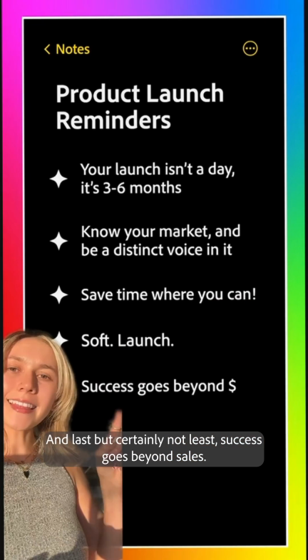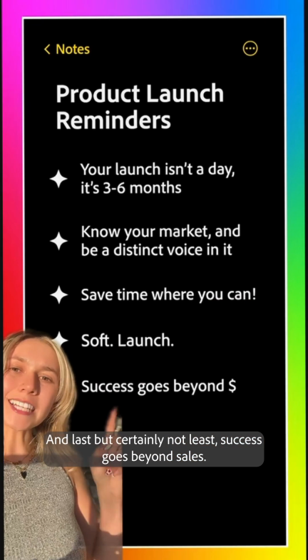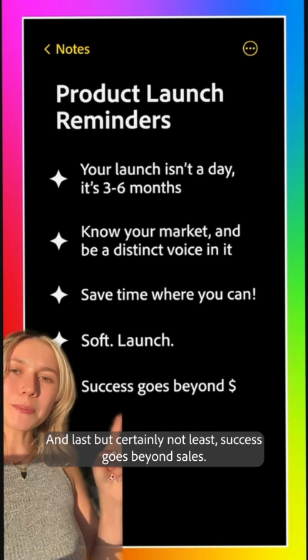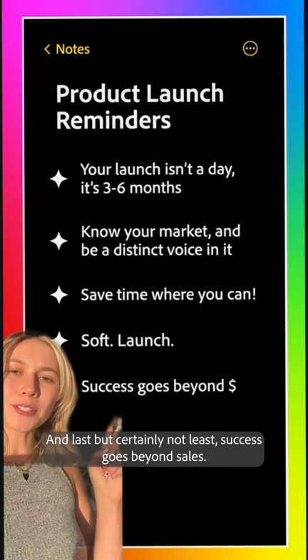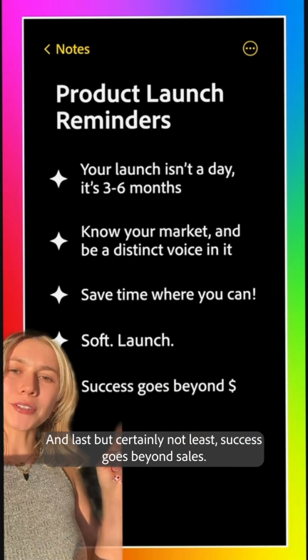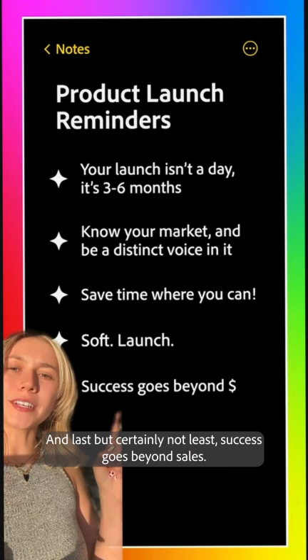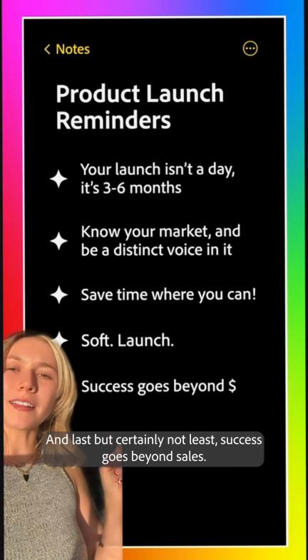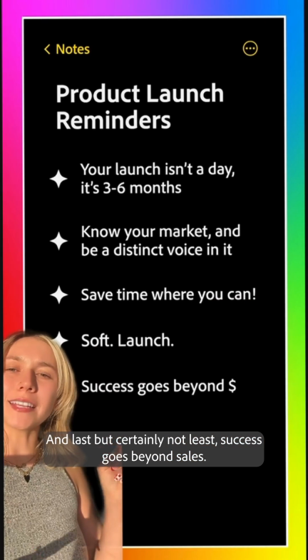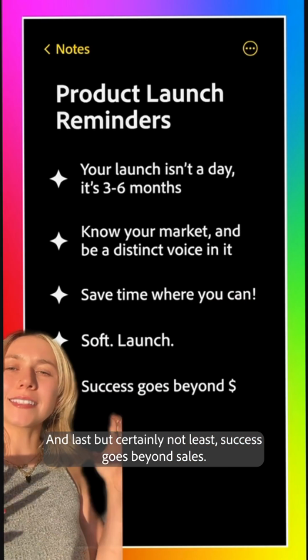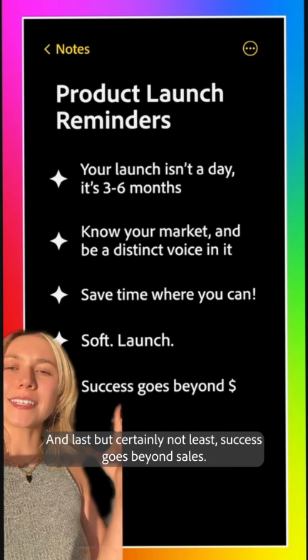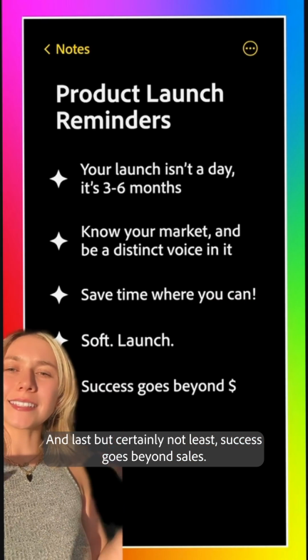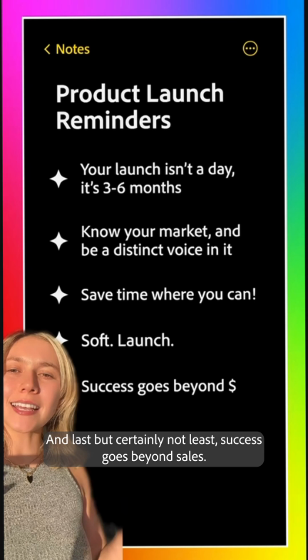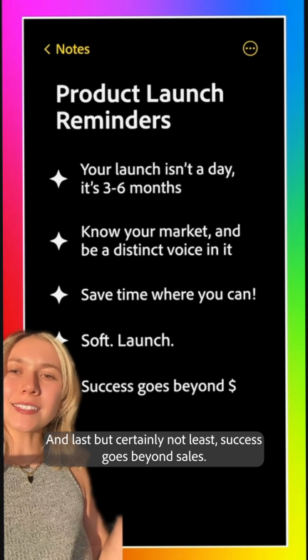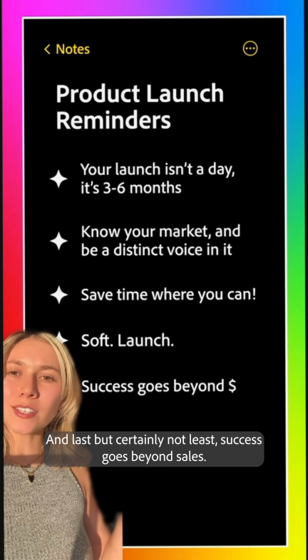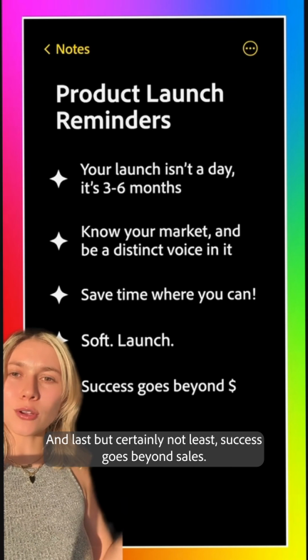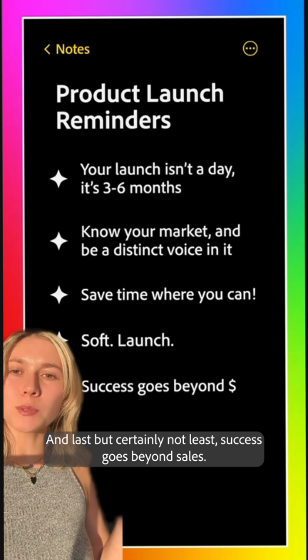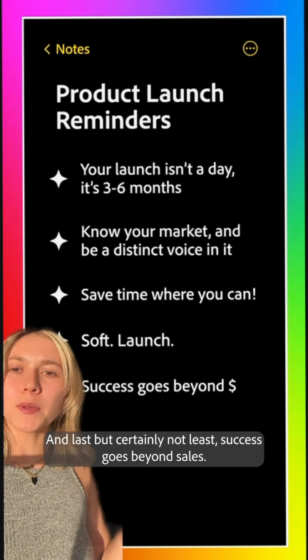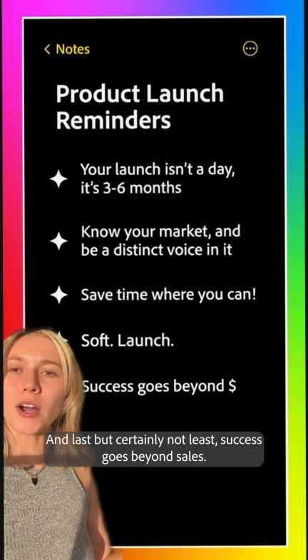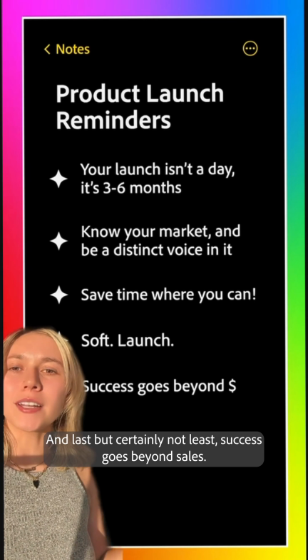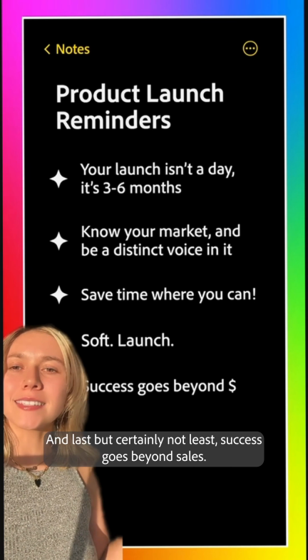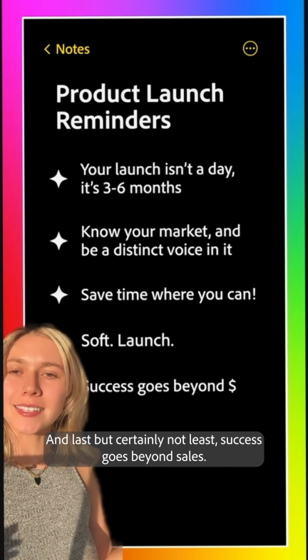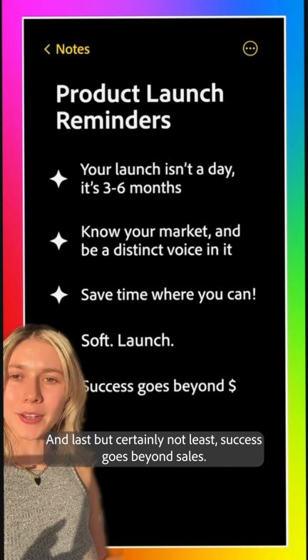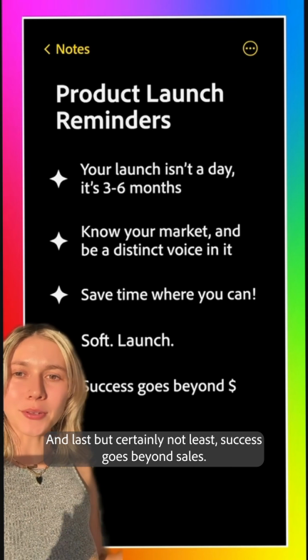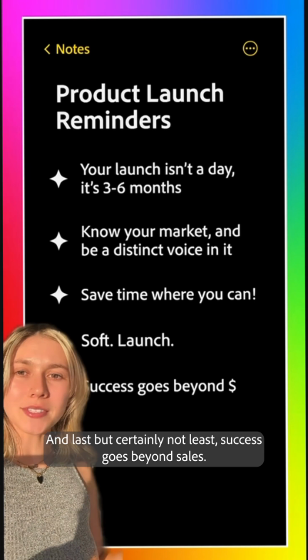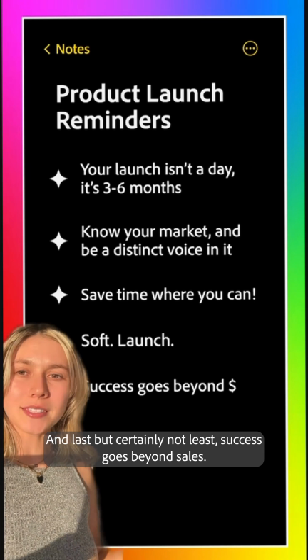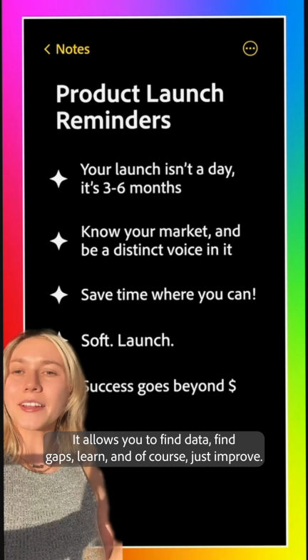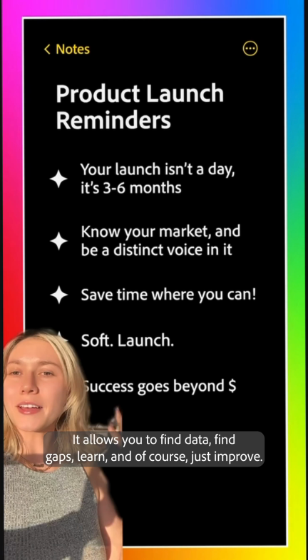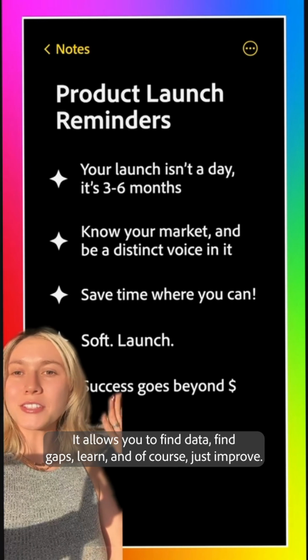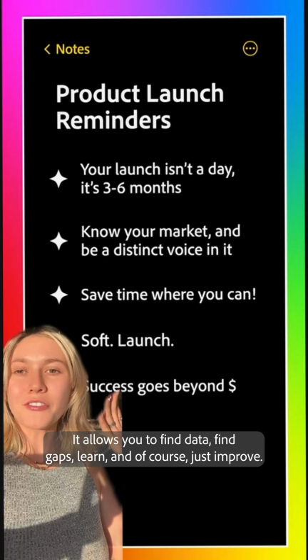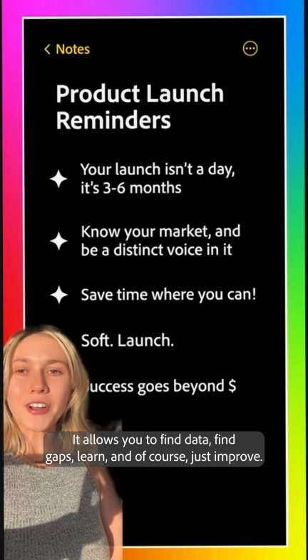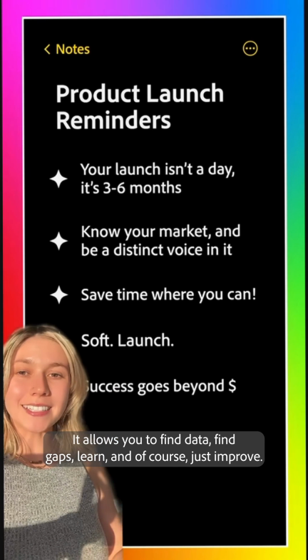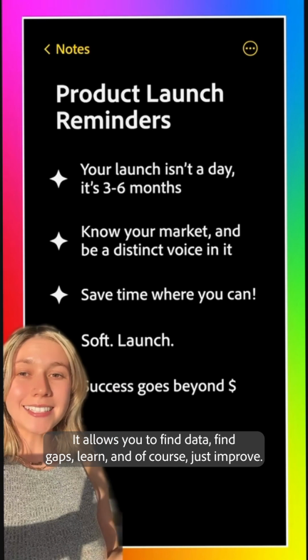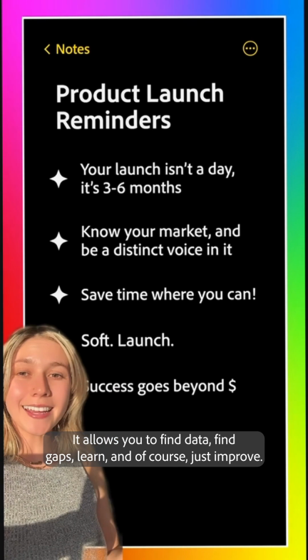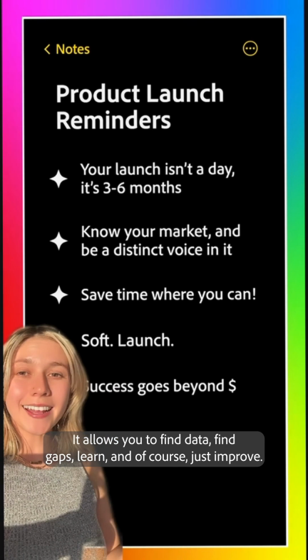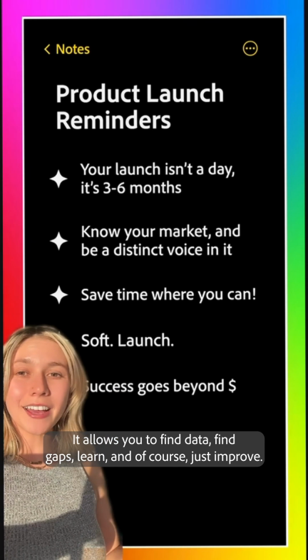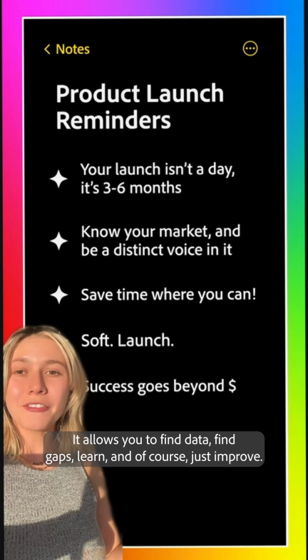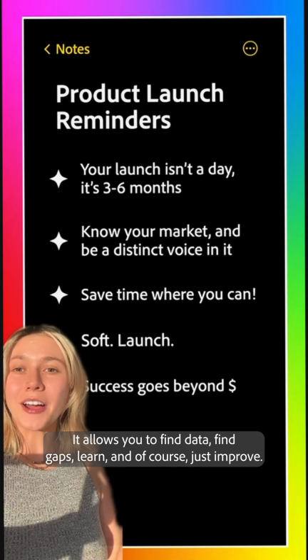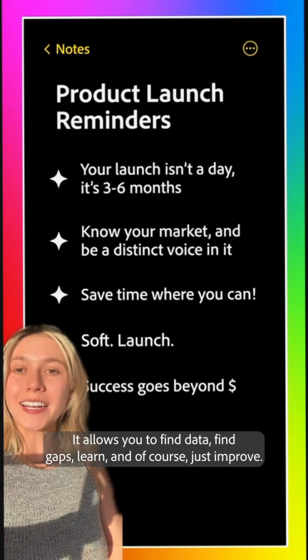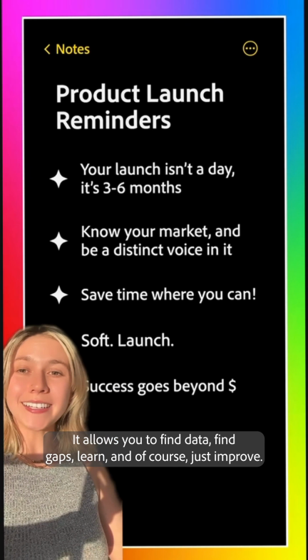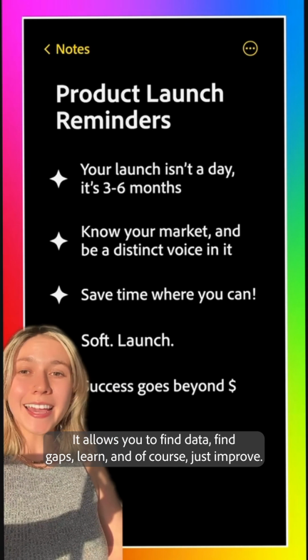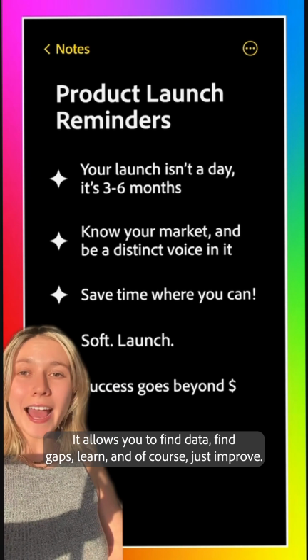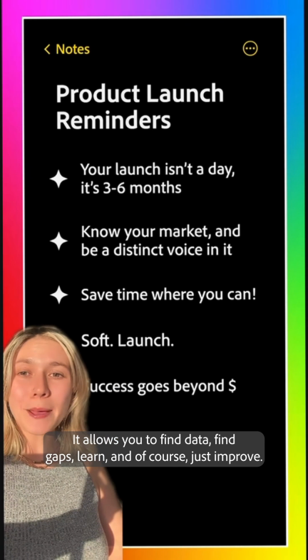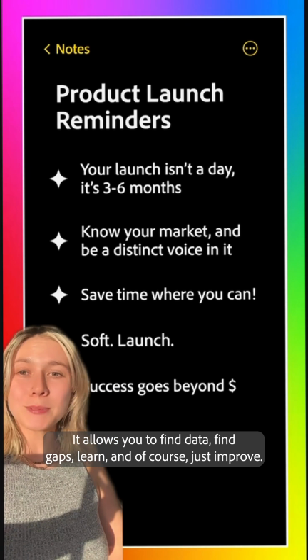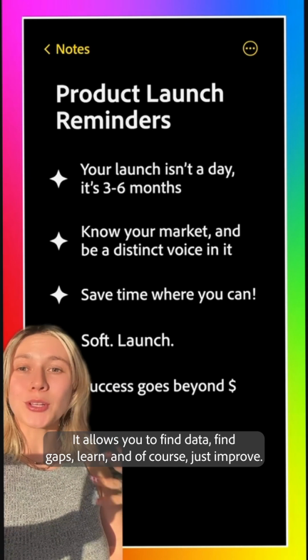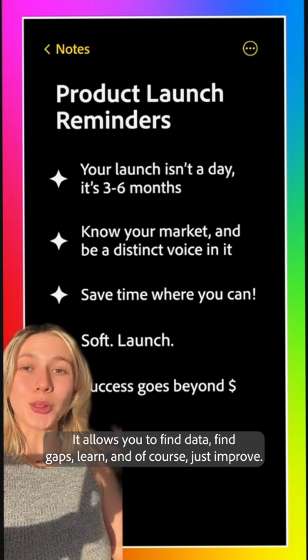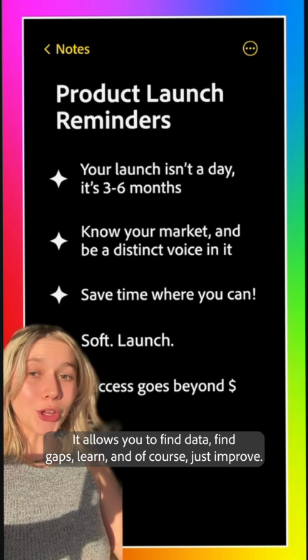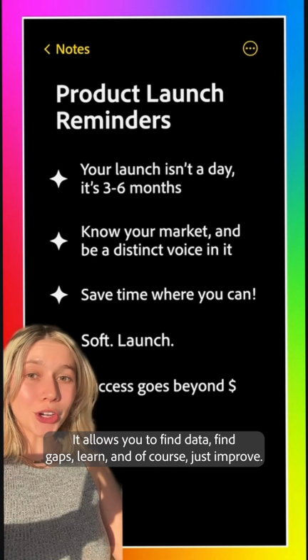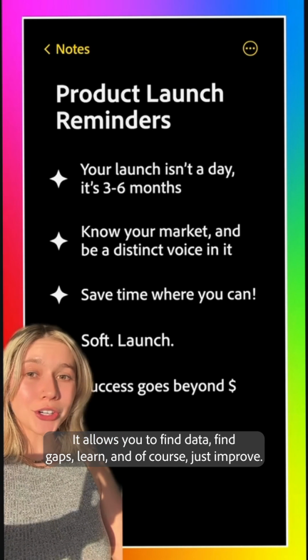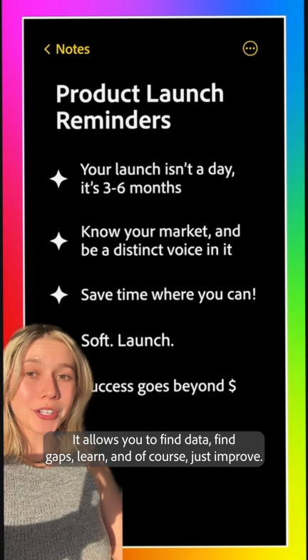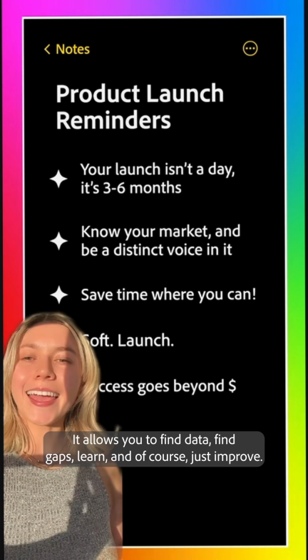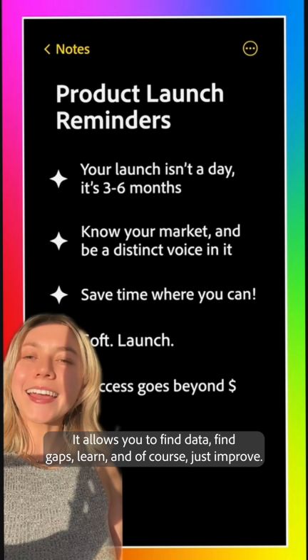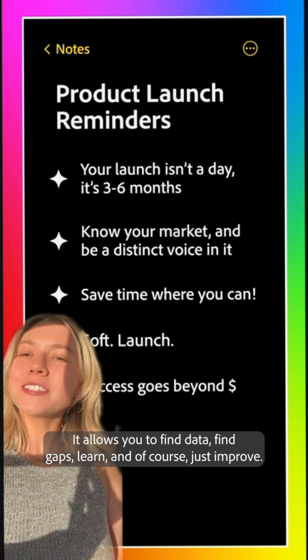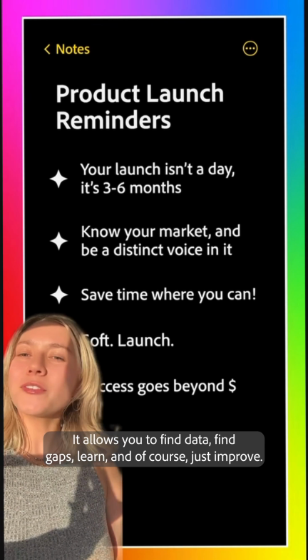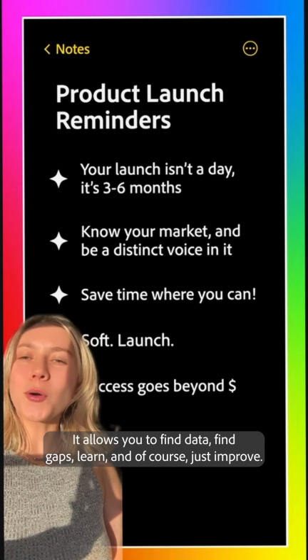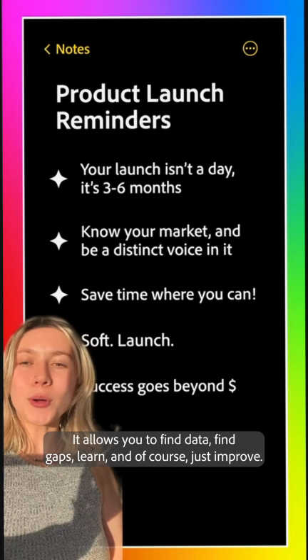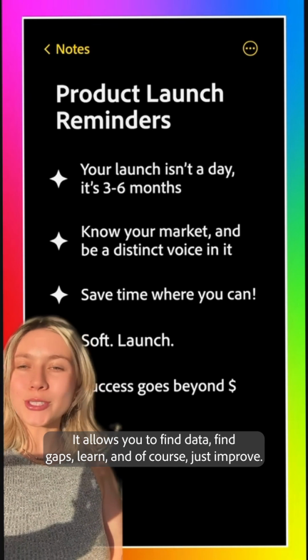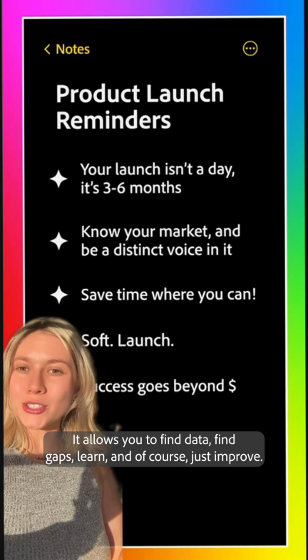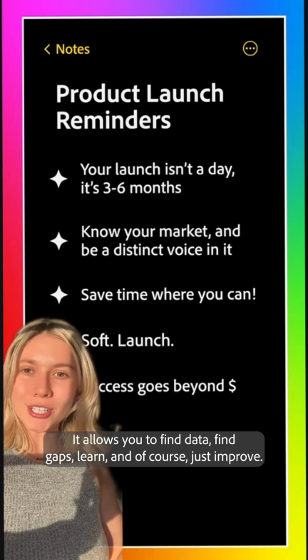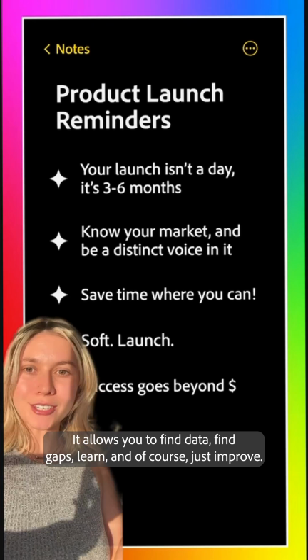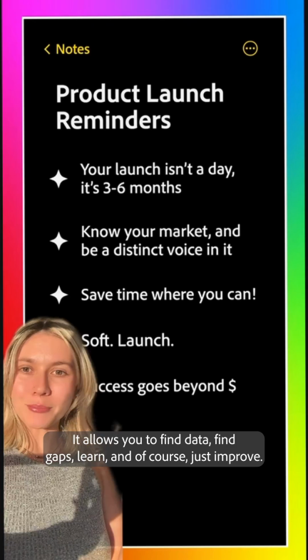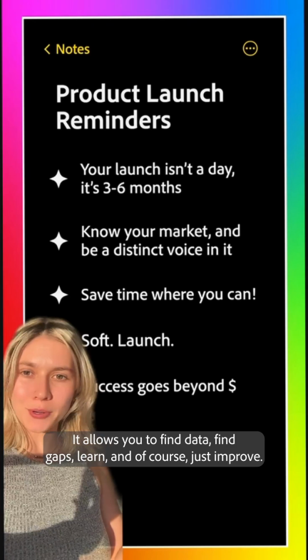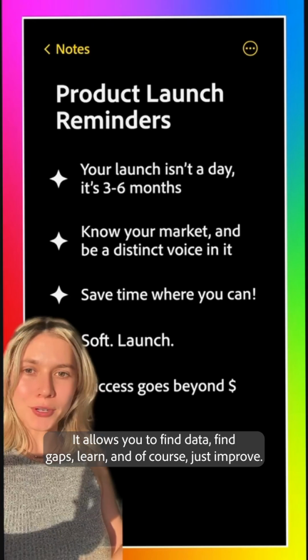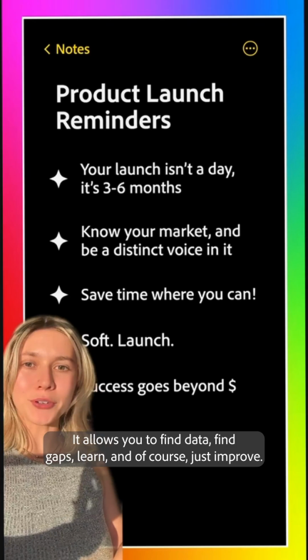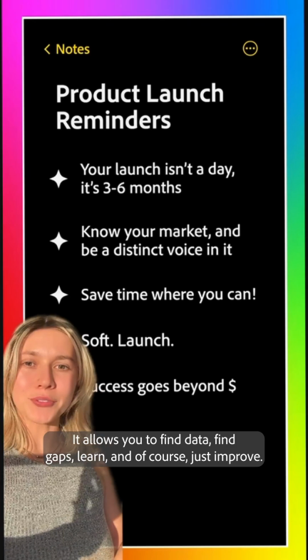And last but certainly not least, success goes beyond sales. It allows you to find data, find gaps, learn, and of course, just improve.